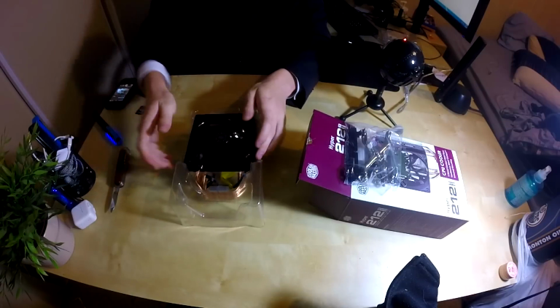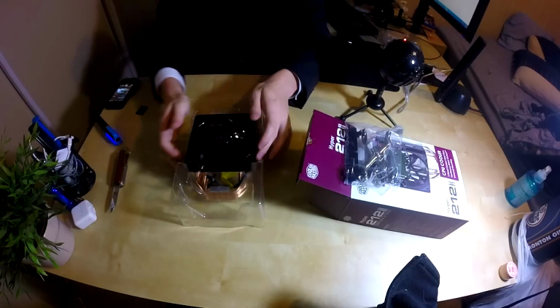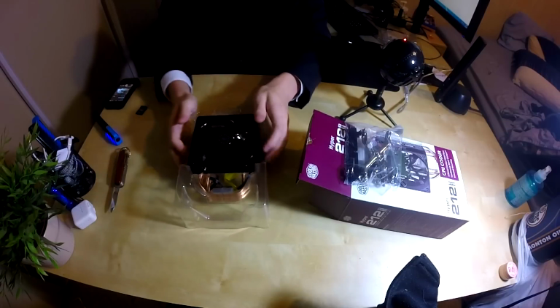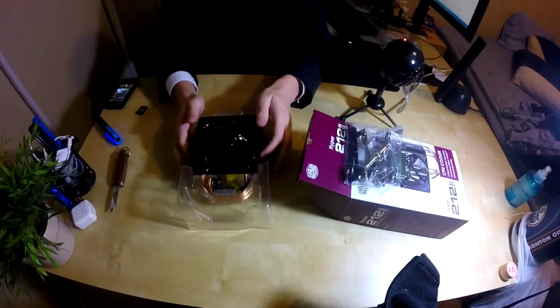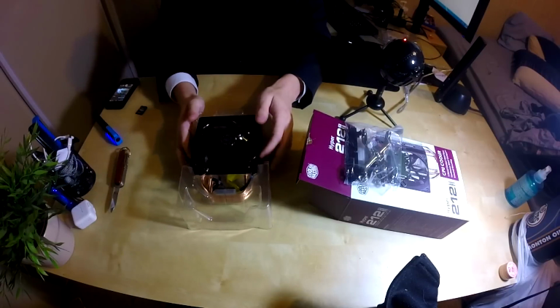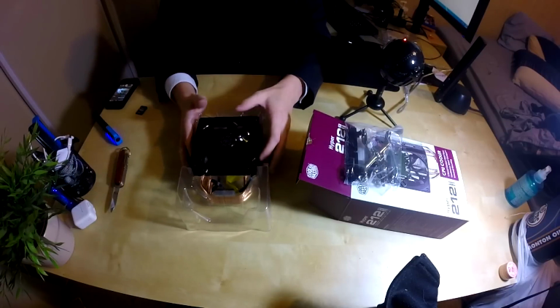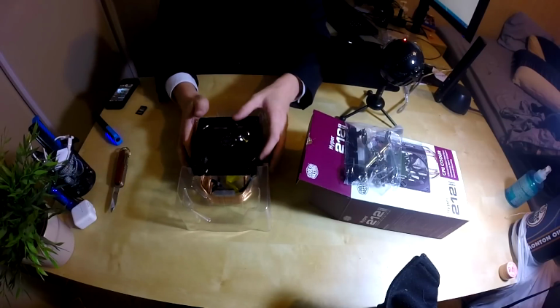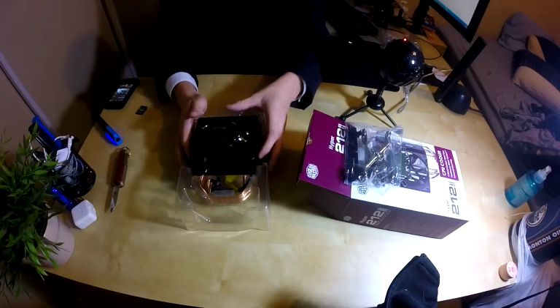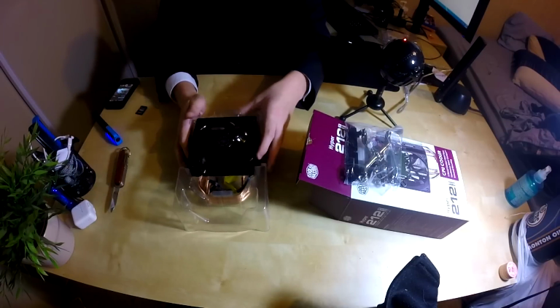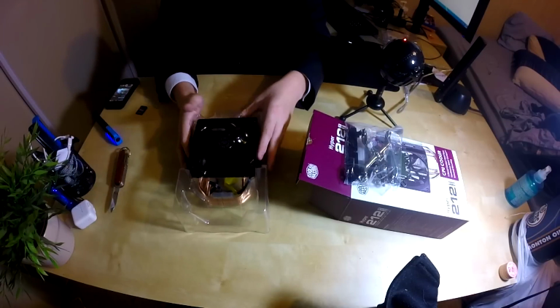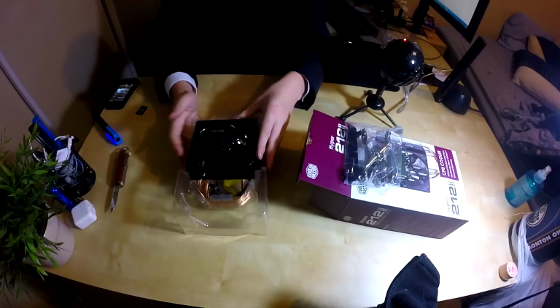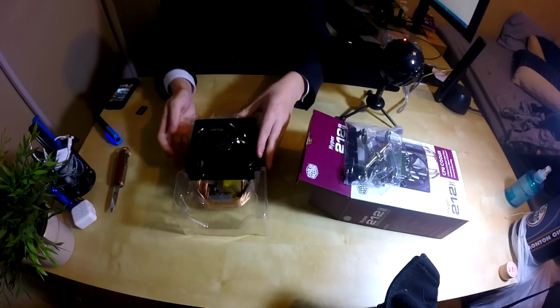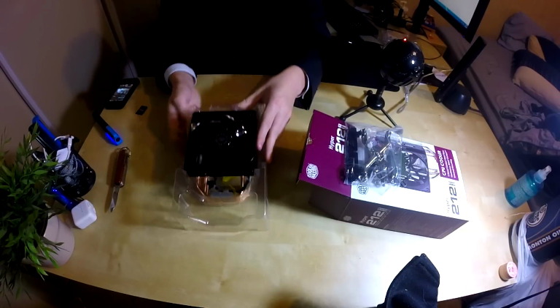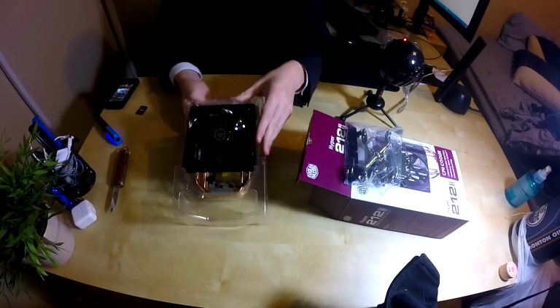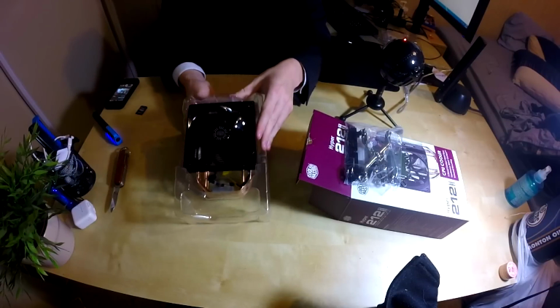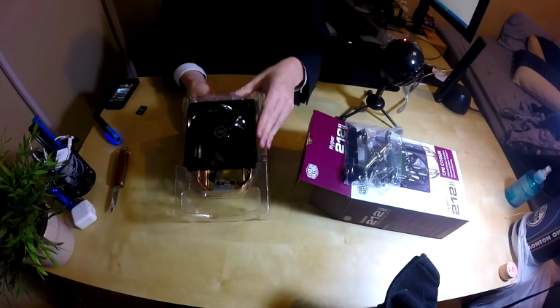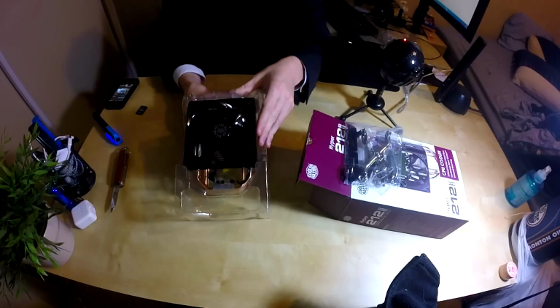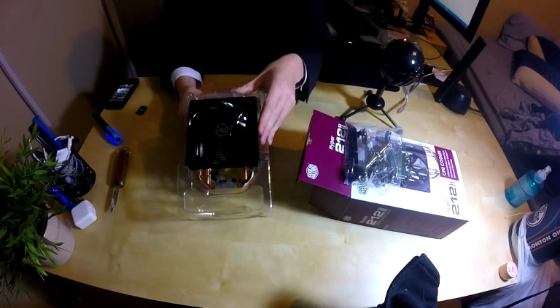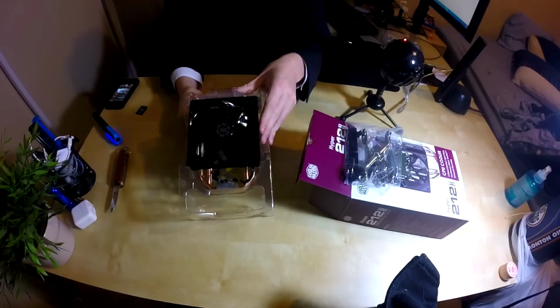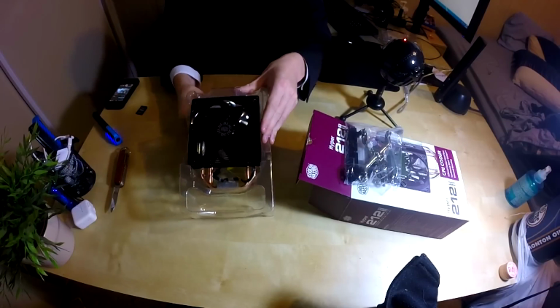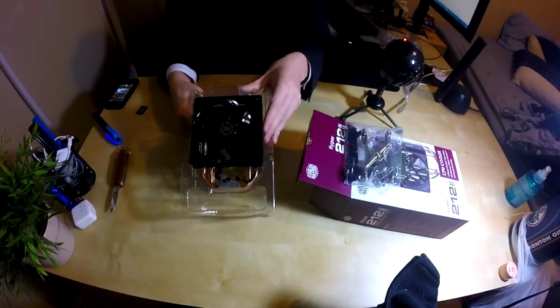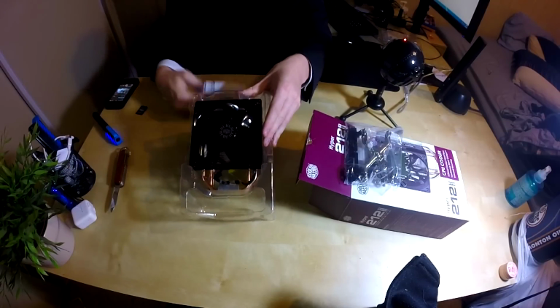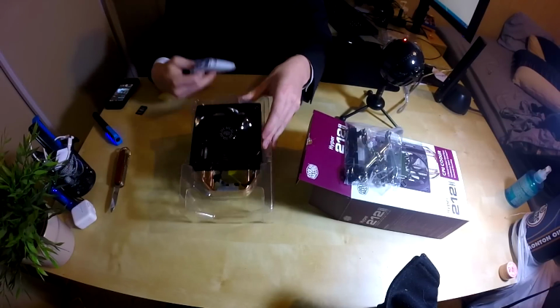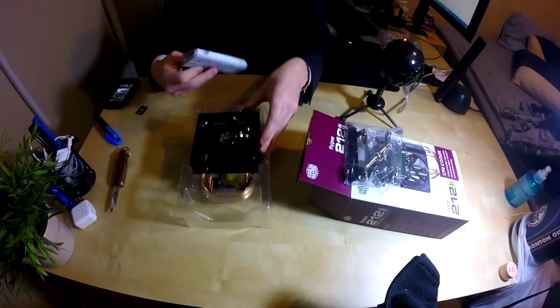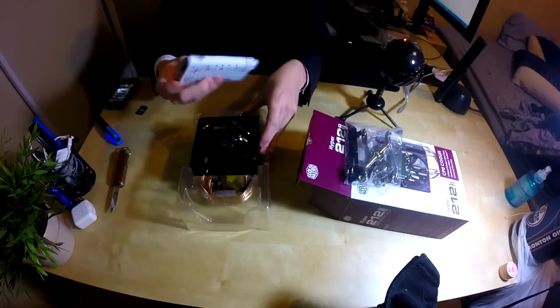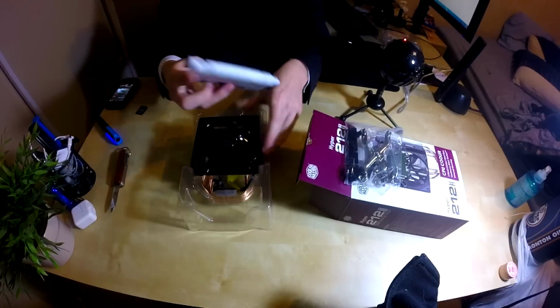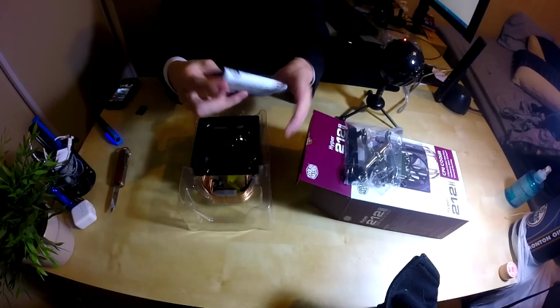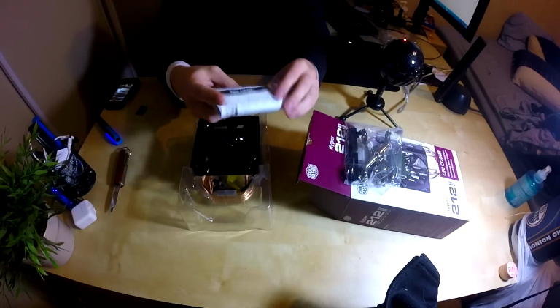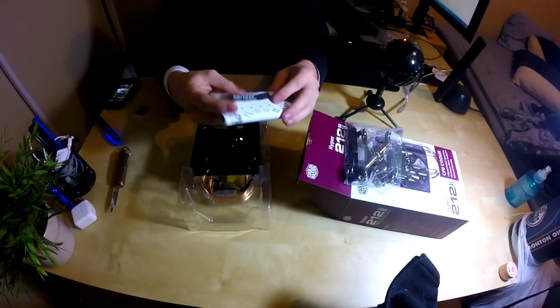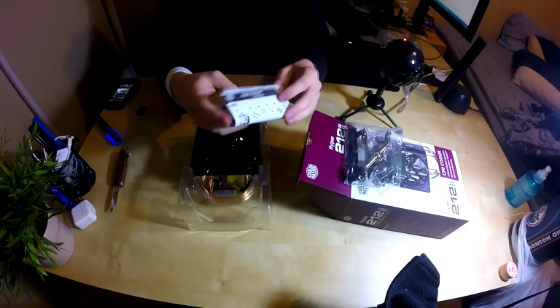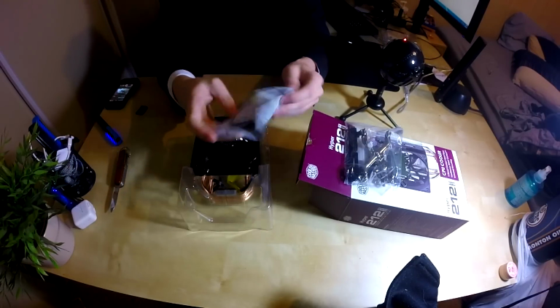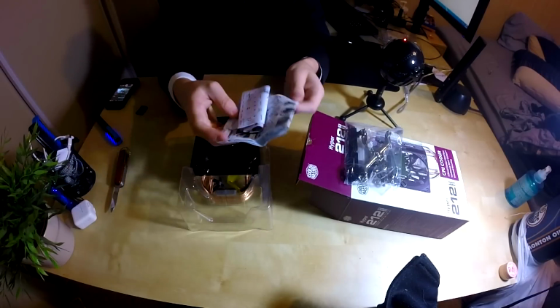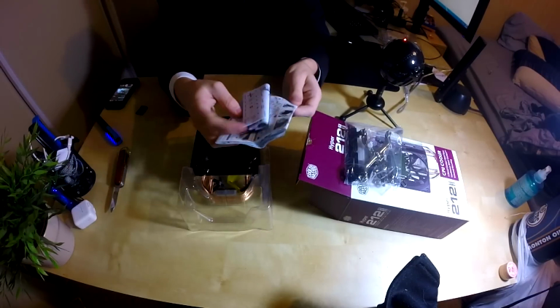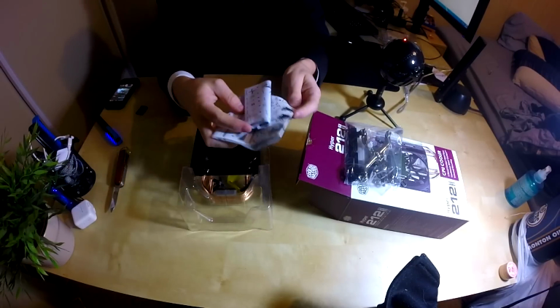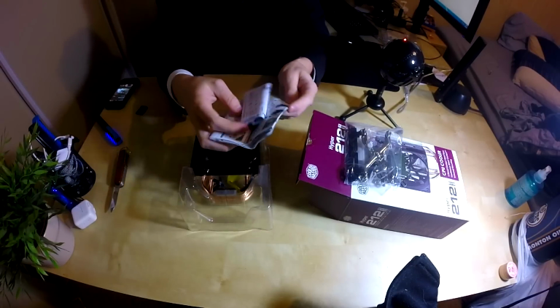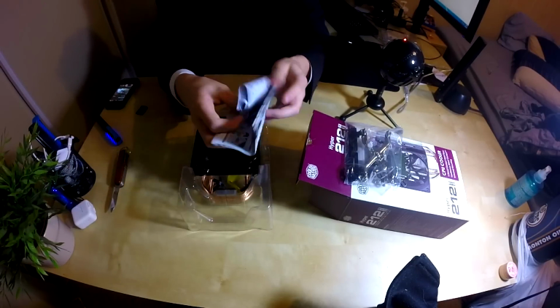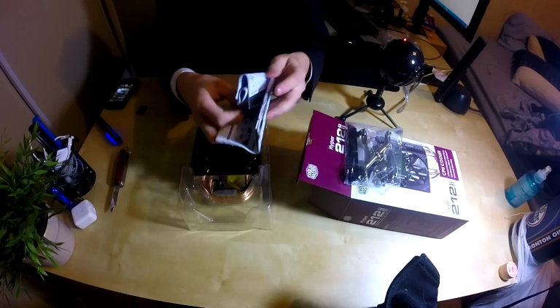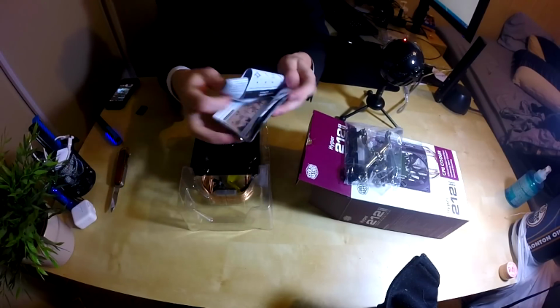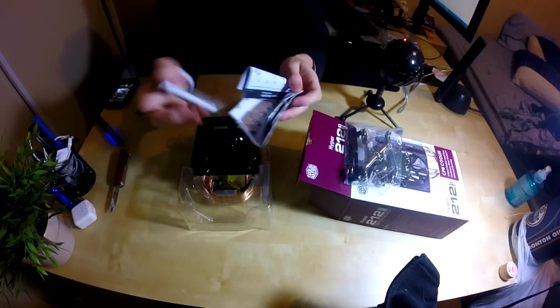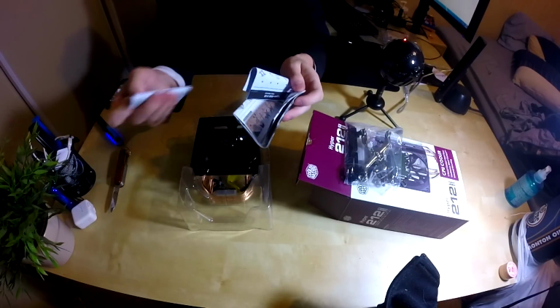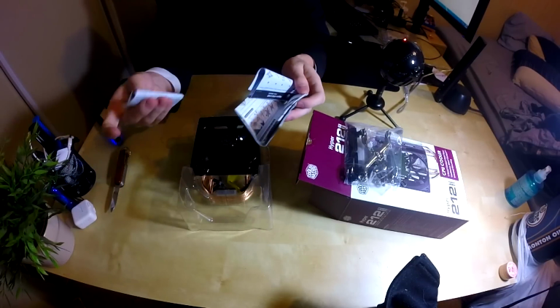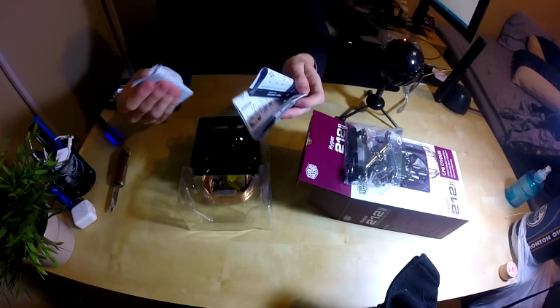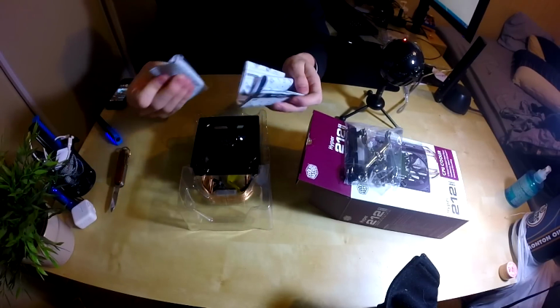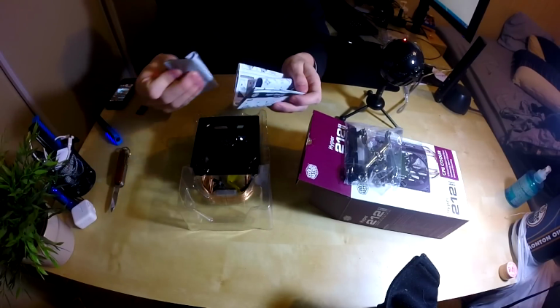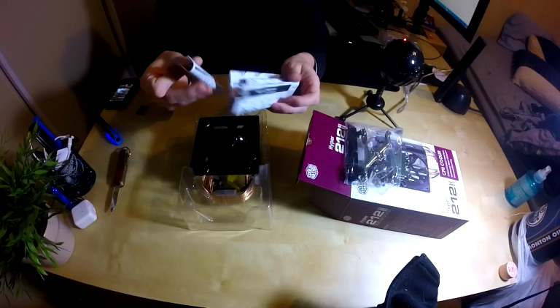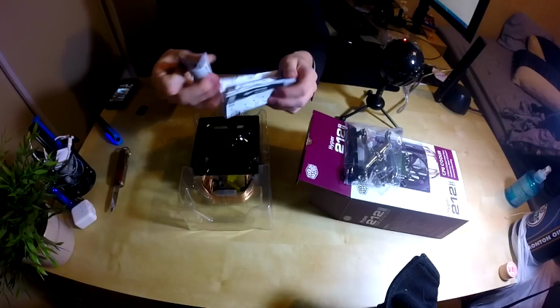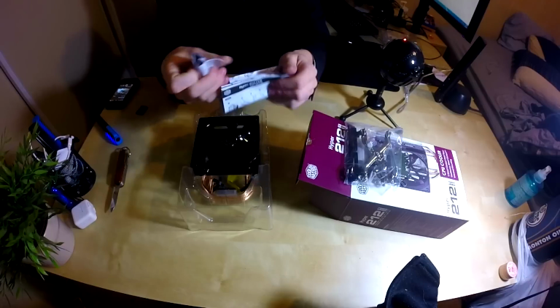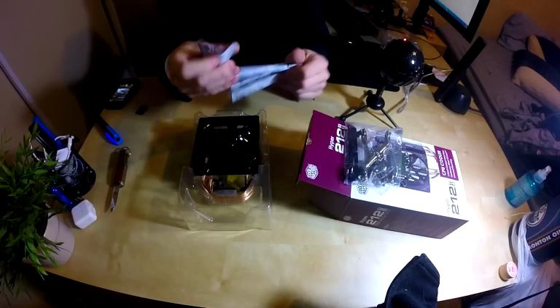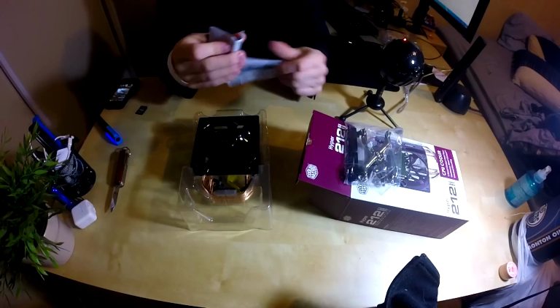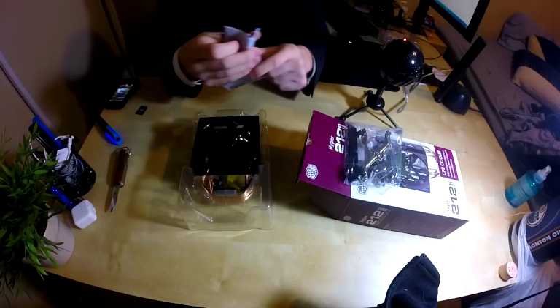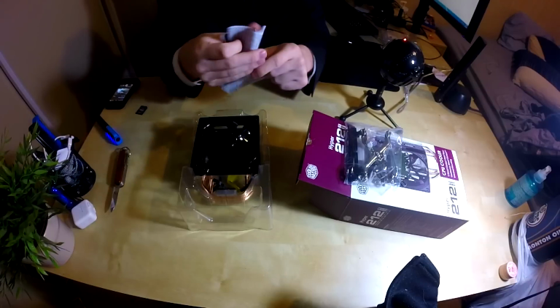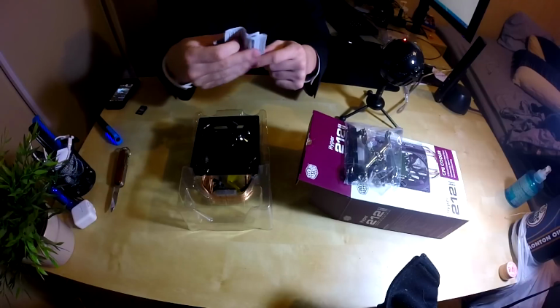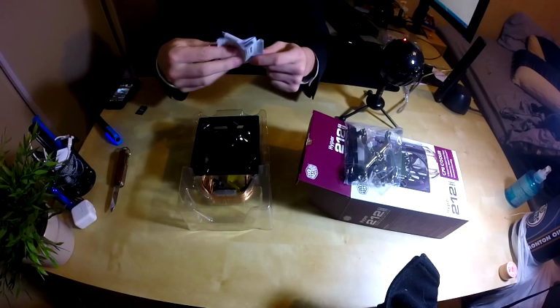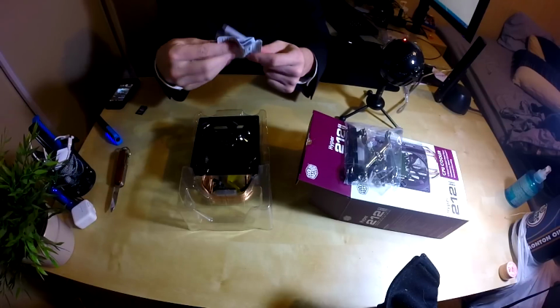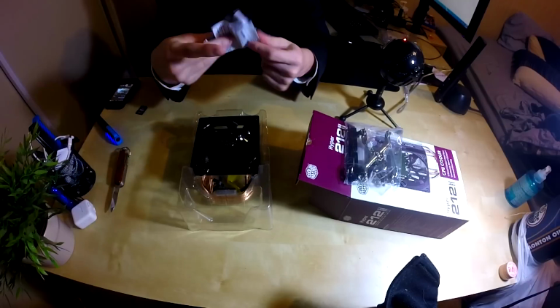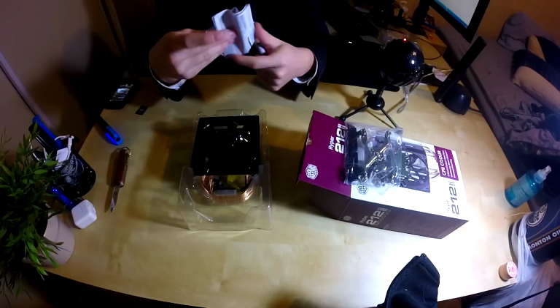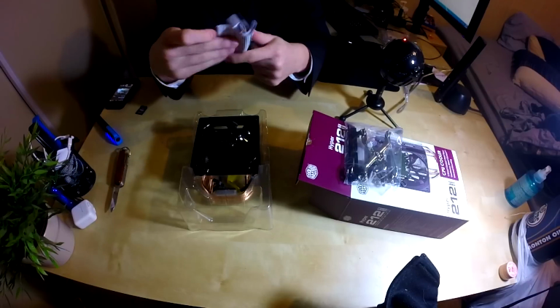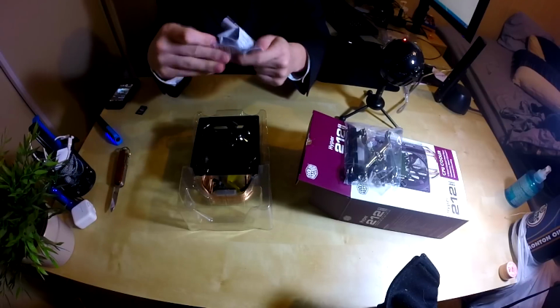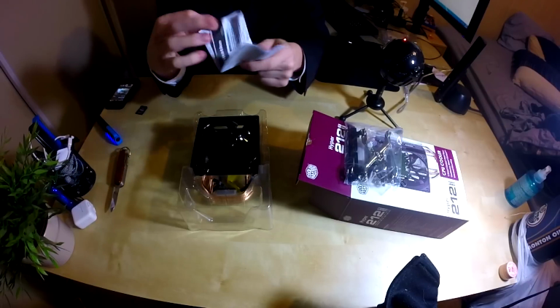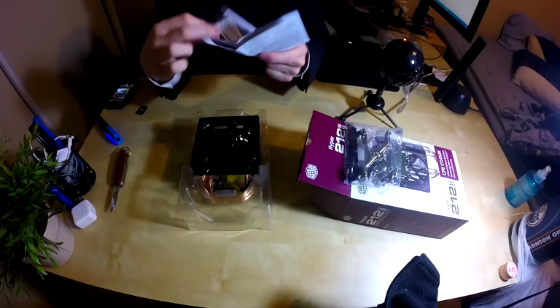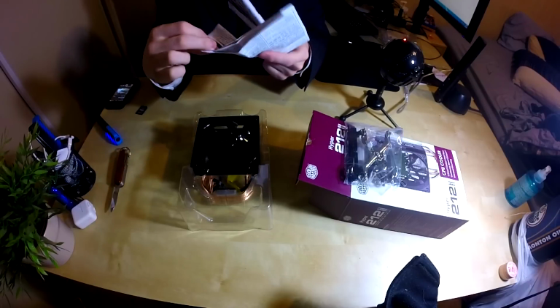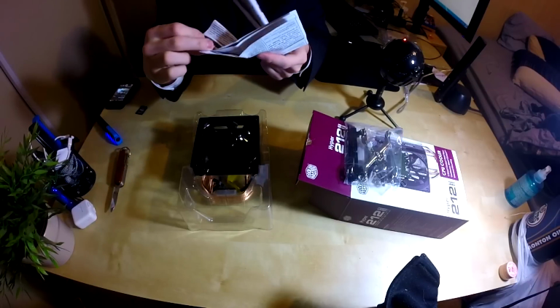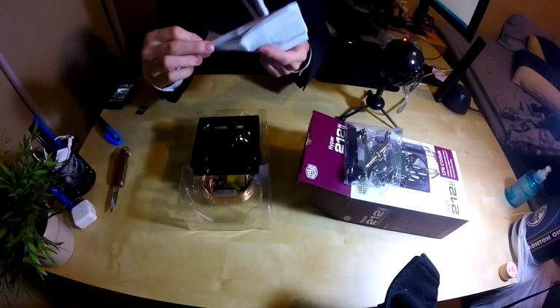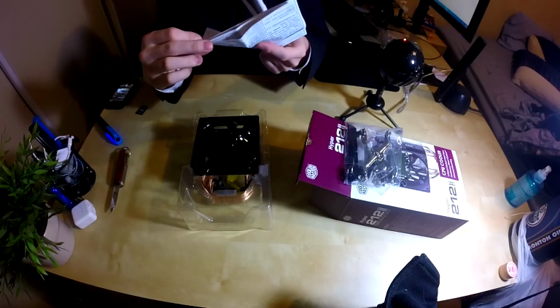This here is the cooler with its fan — not the nicest fan in the world I've seen — and we also have some wonderful instructions.